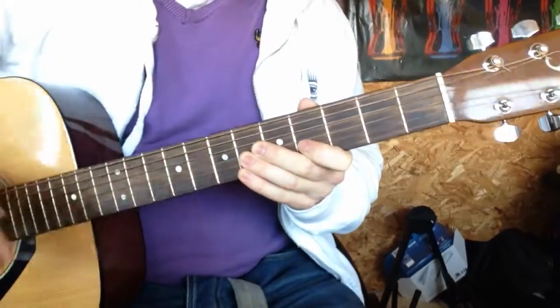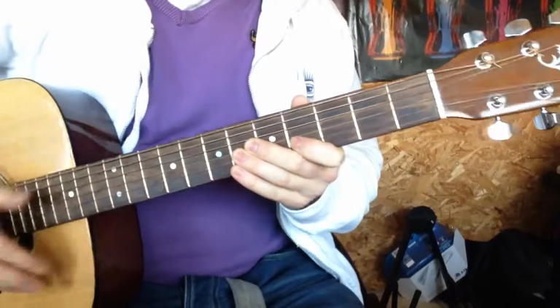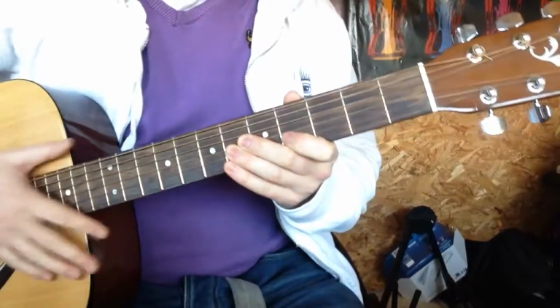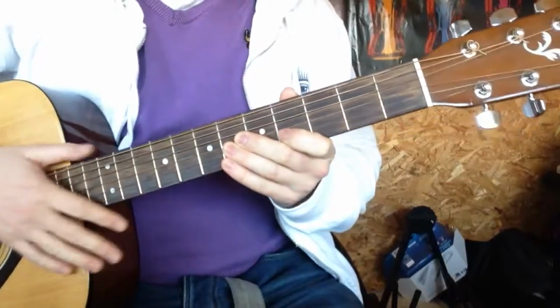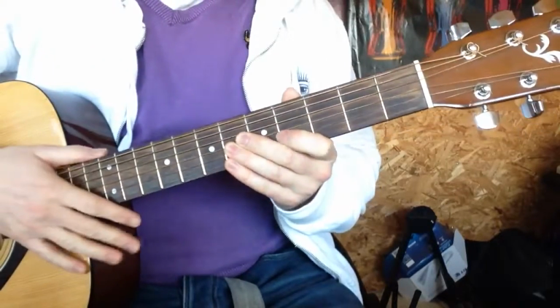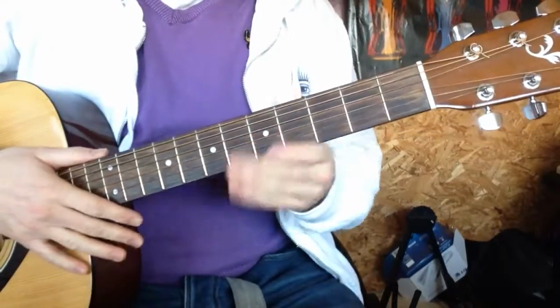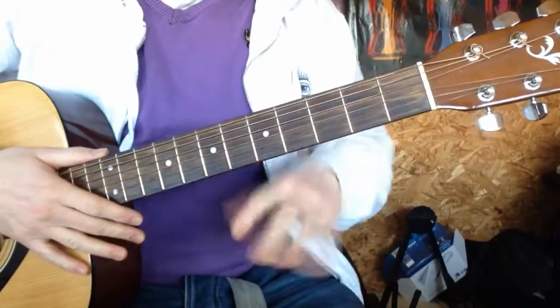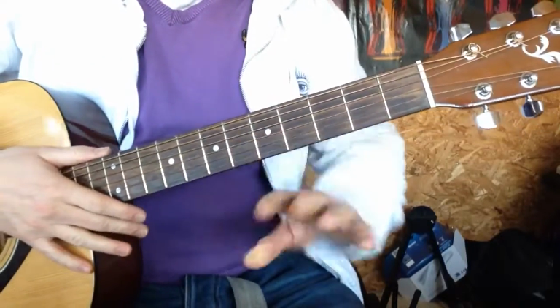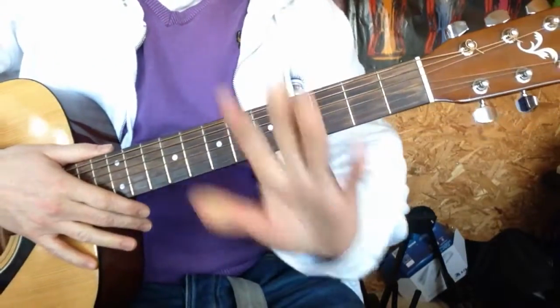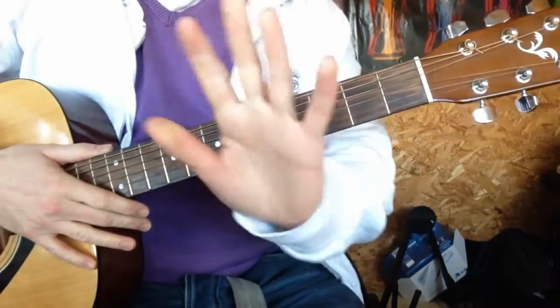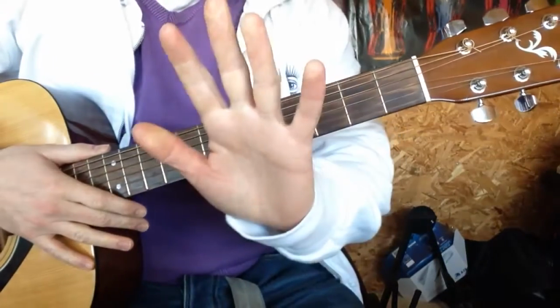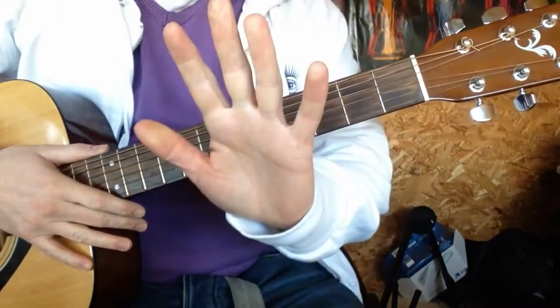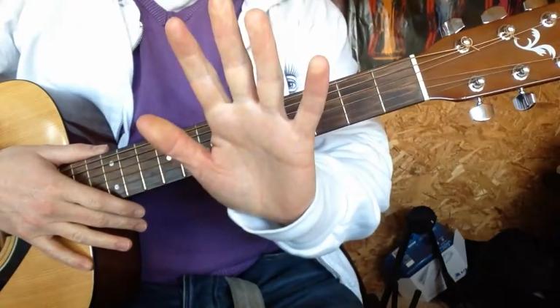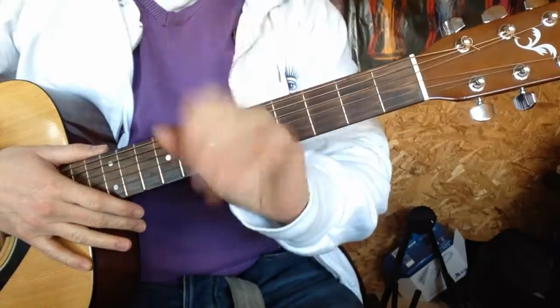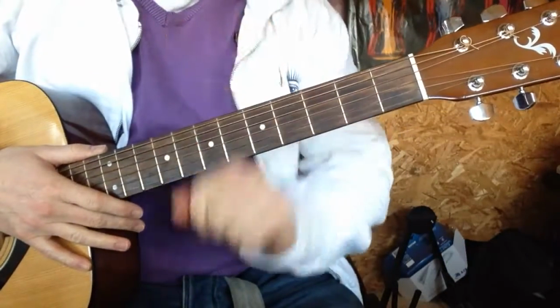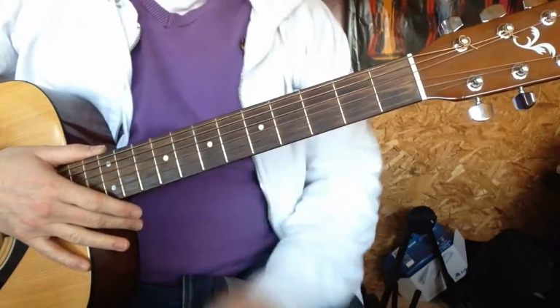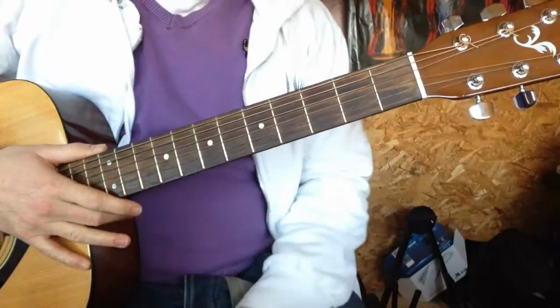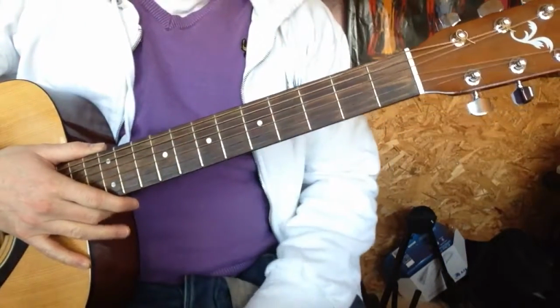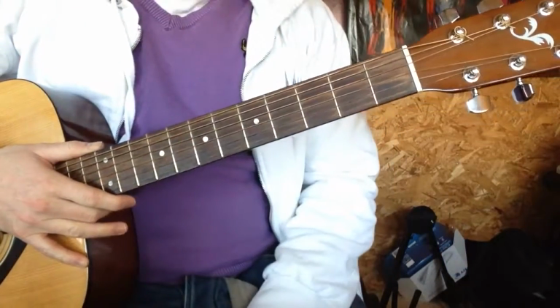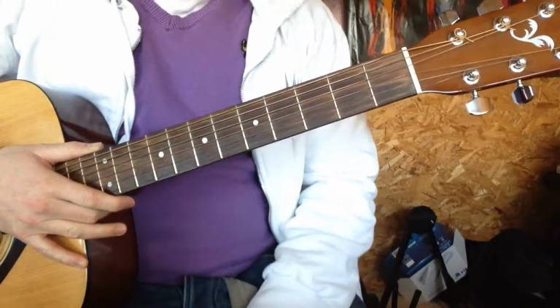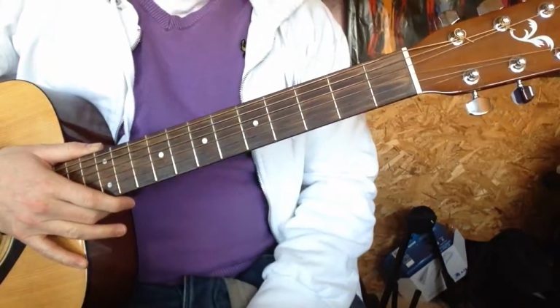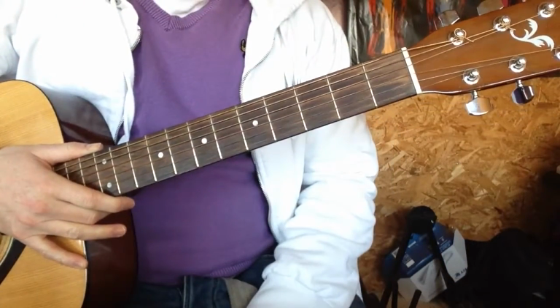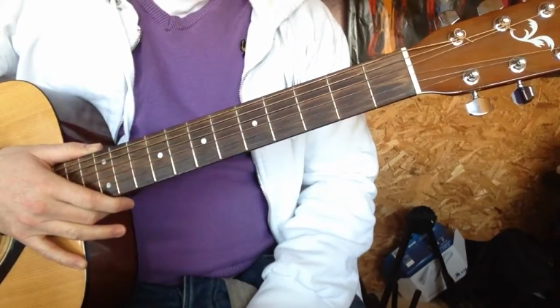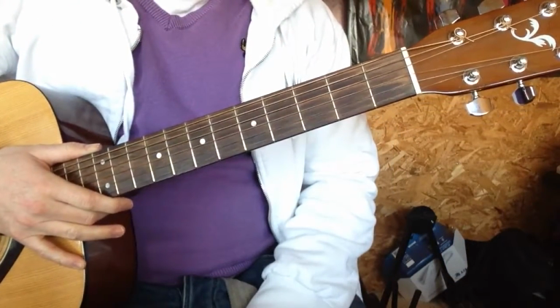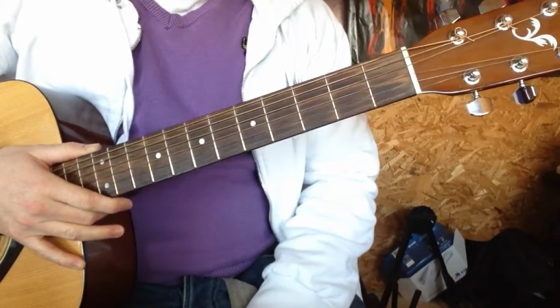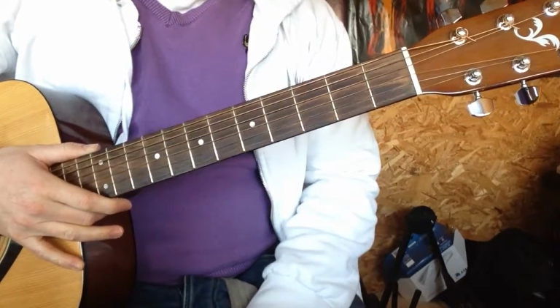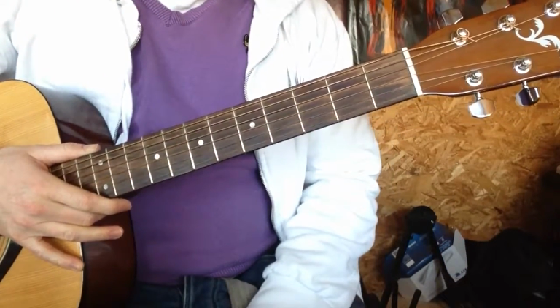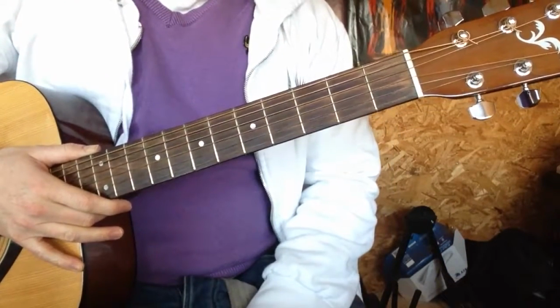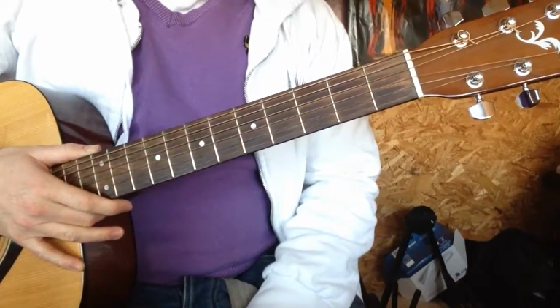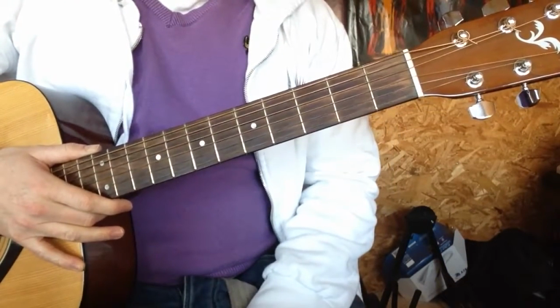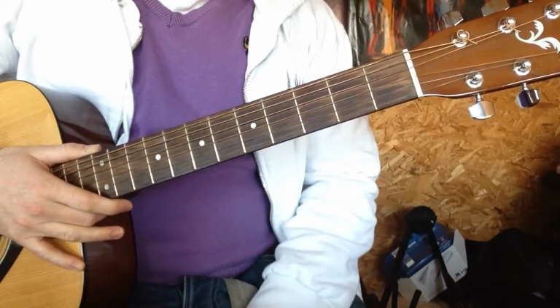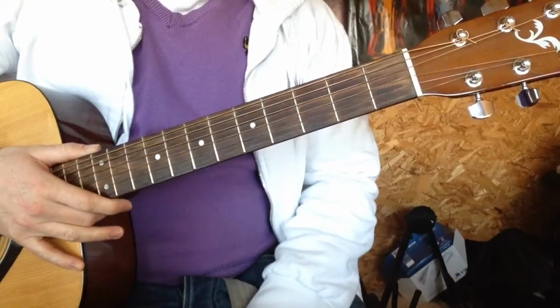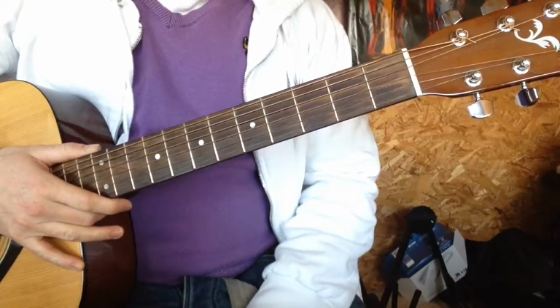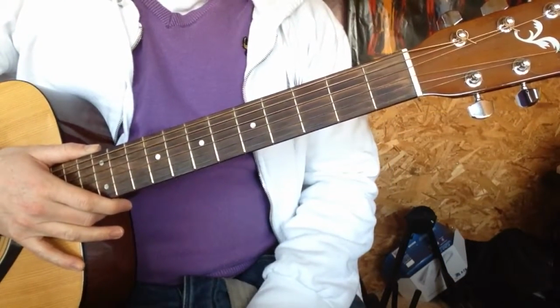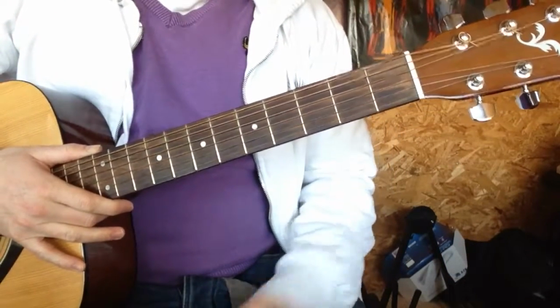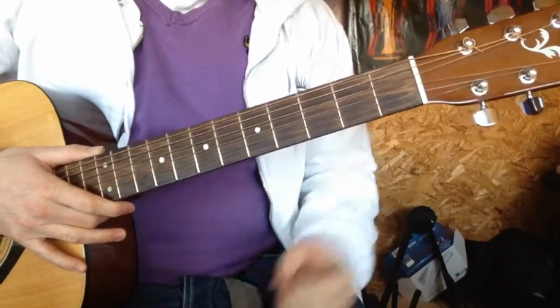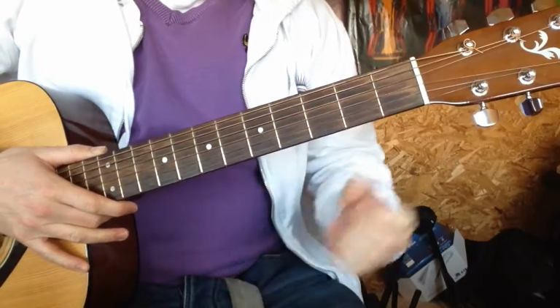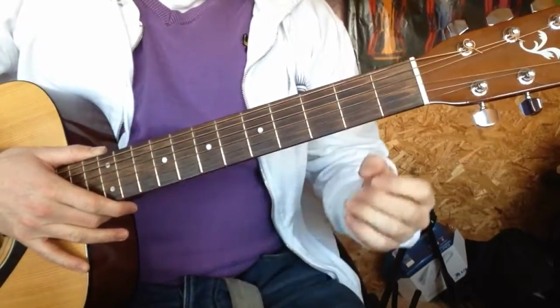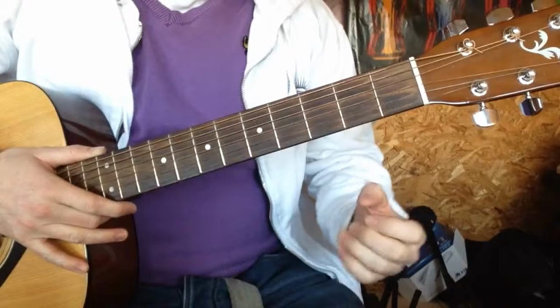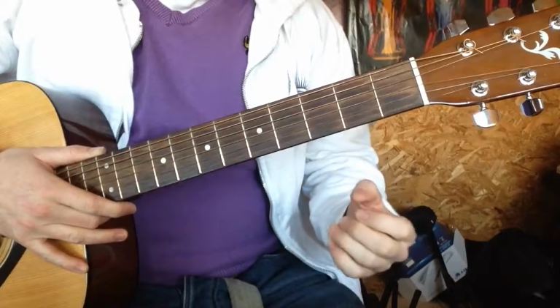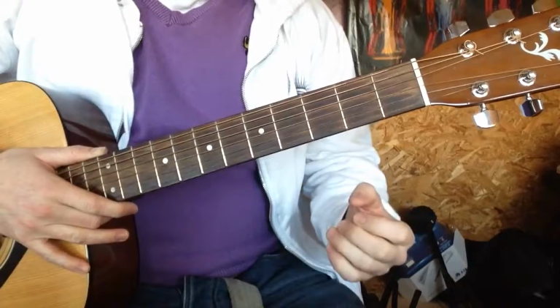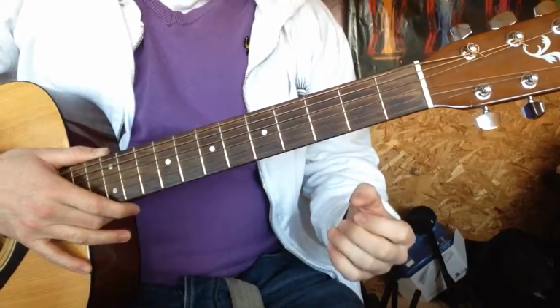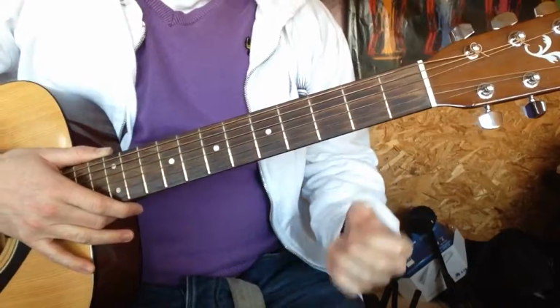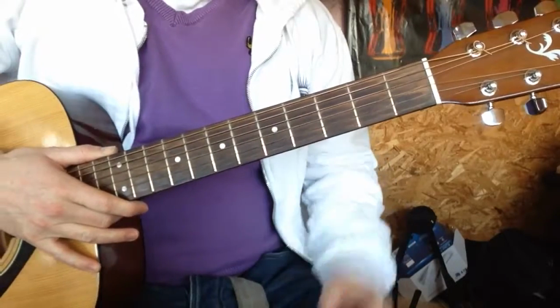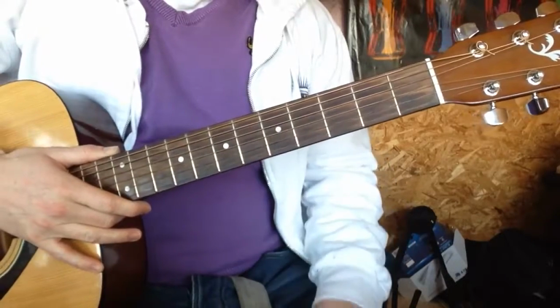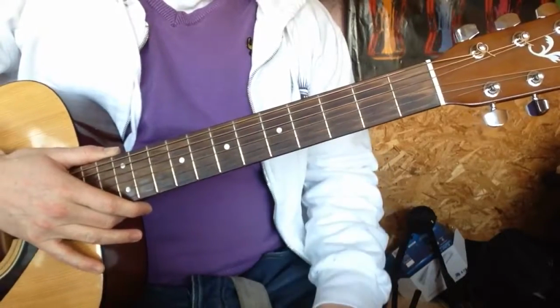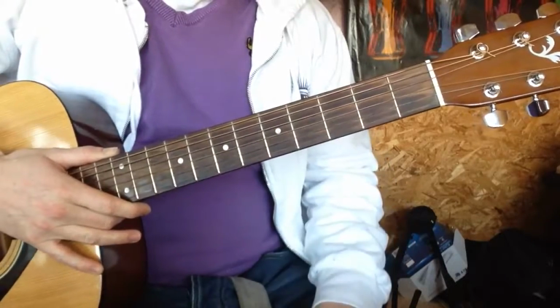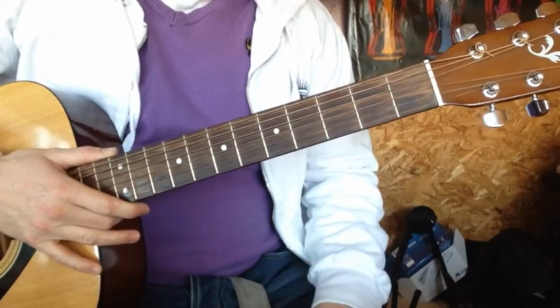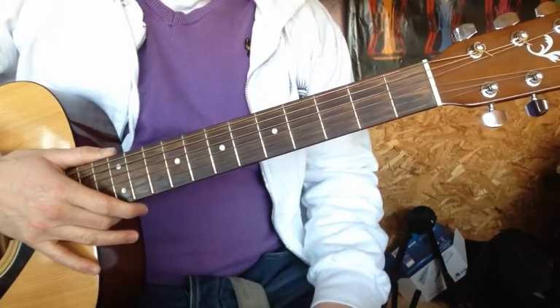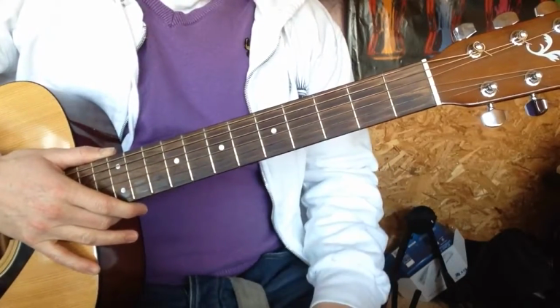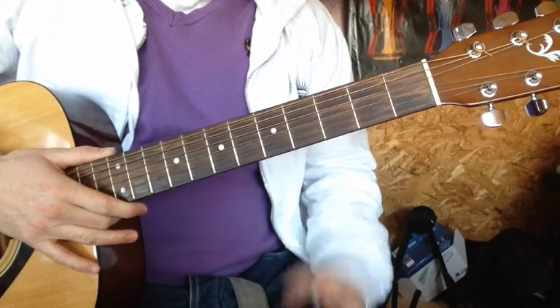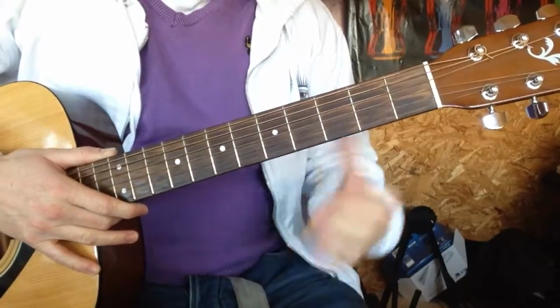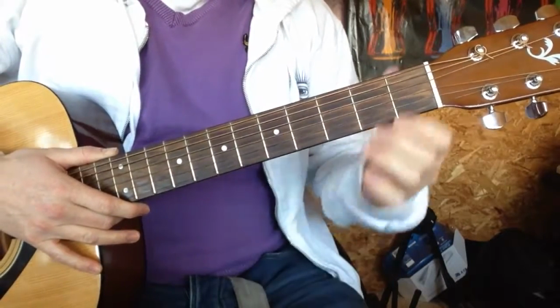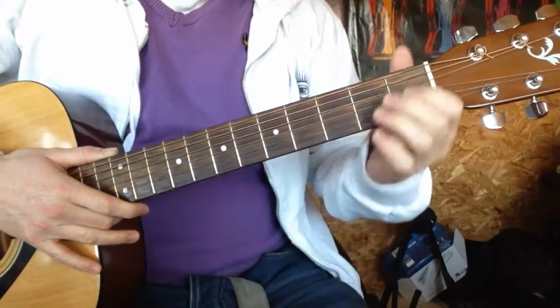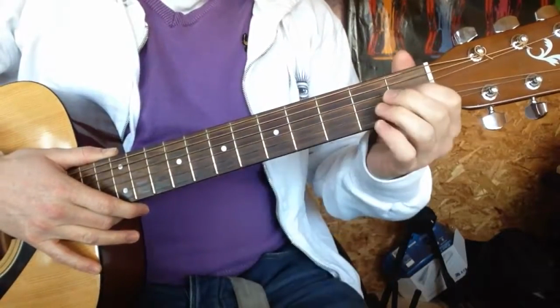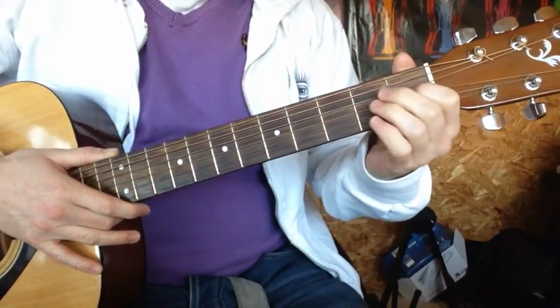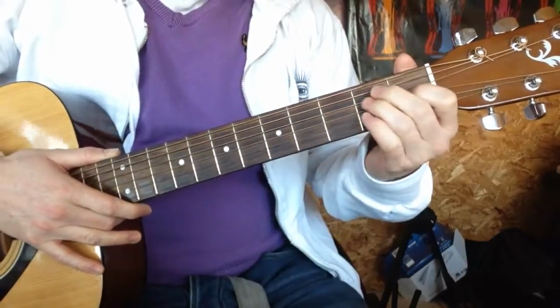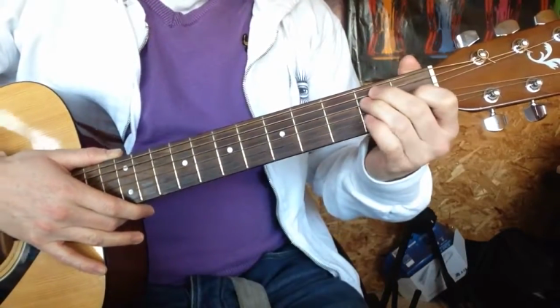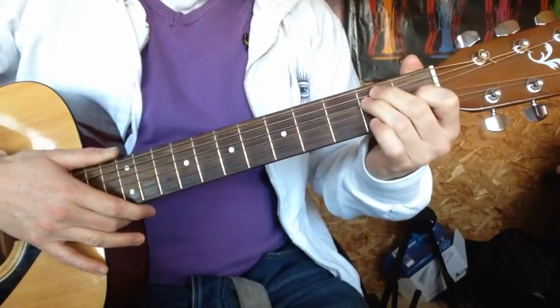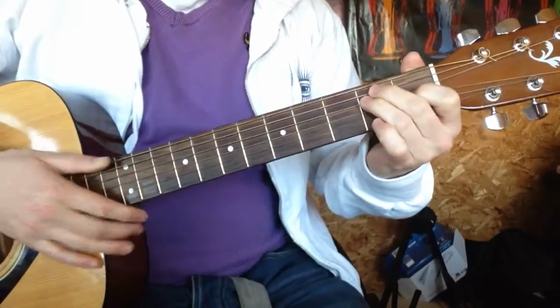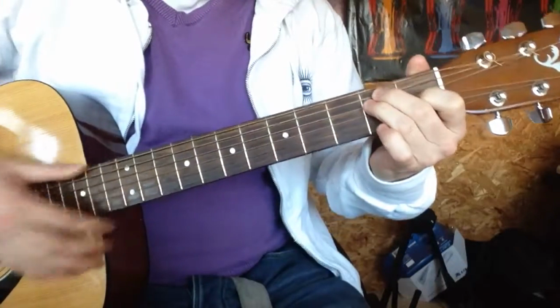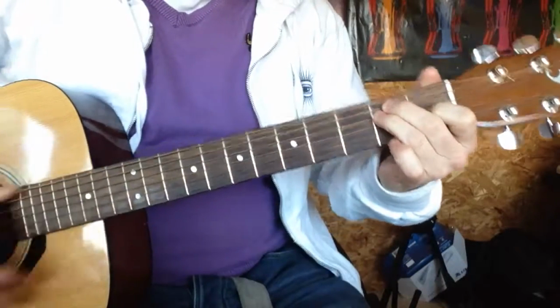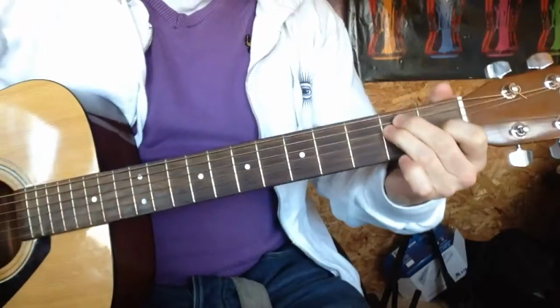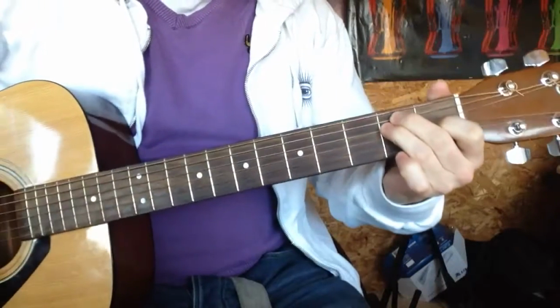Hey, Simon from Easy Peasy Guitar, hope you're well. So today we're going to look at an E major chord, which is this chord here.